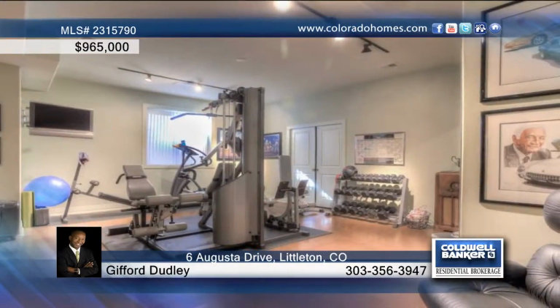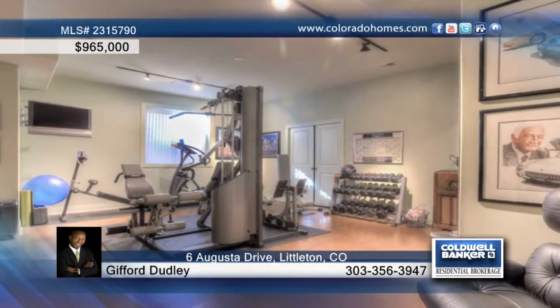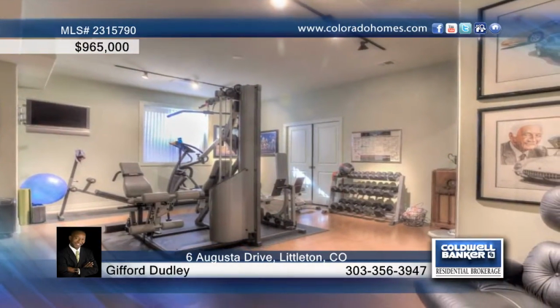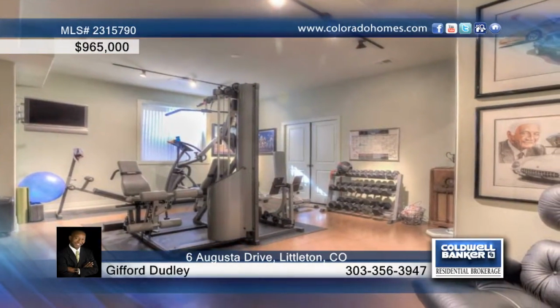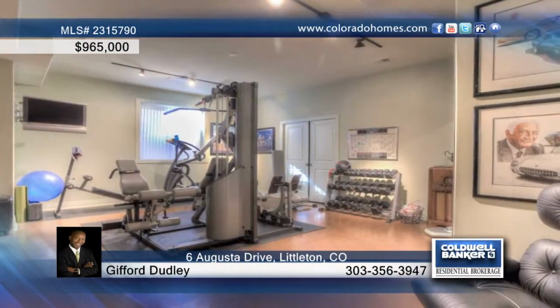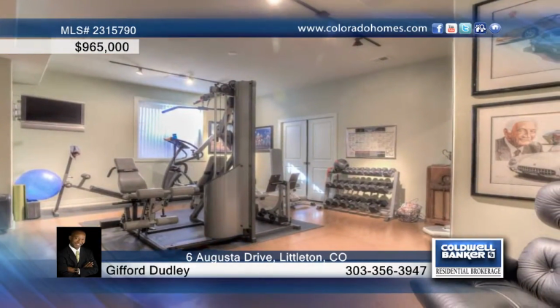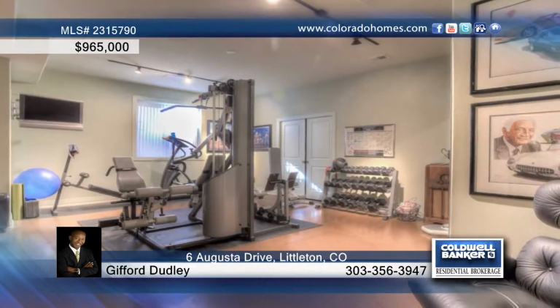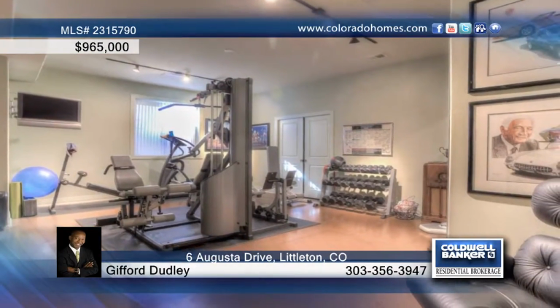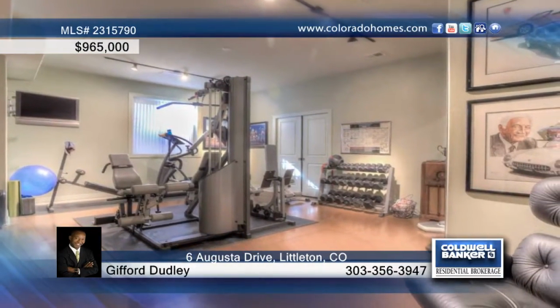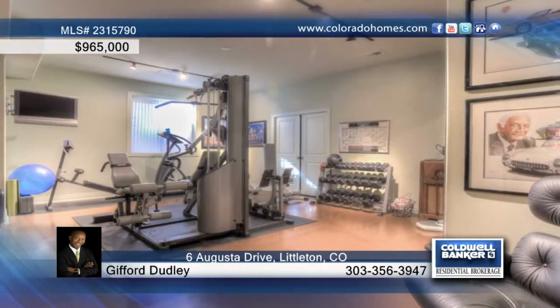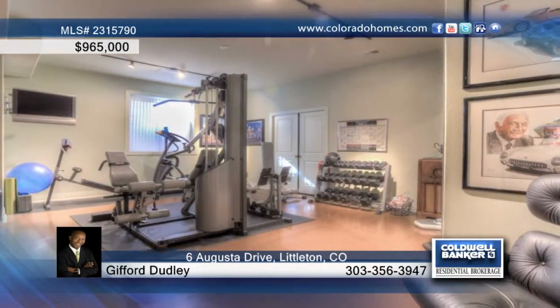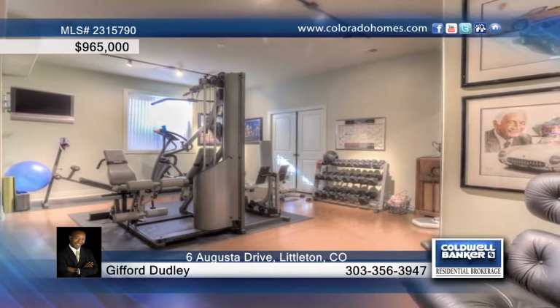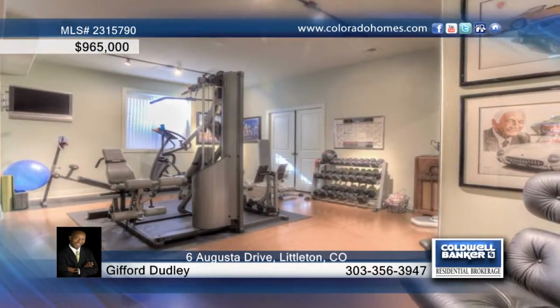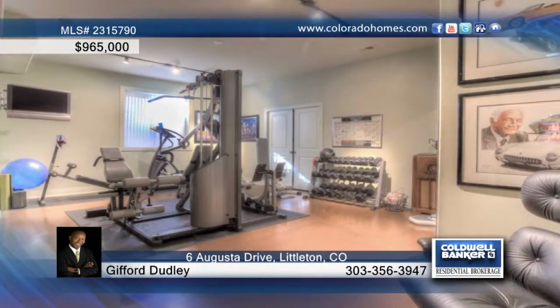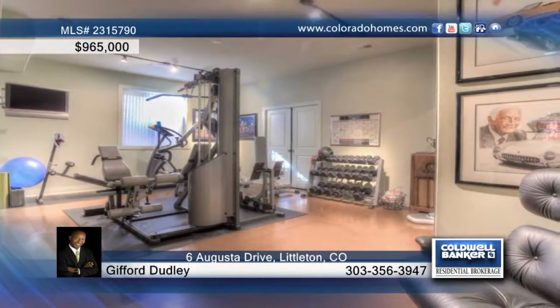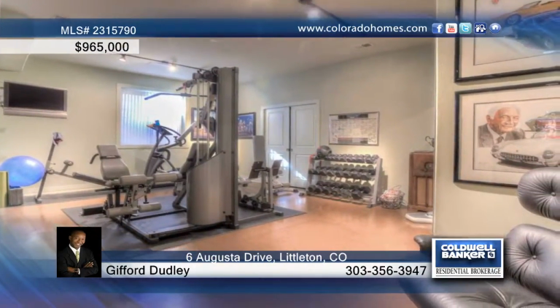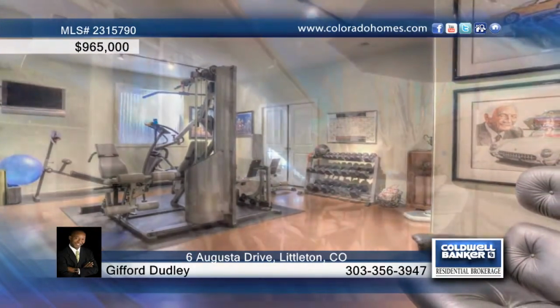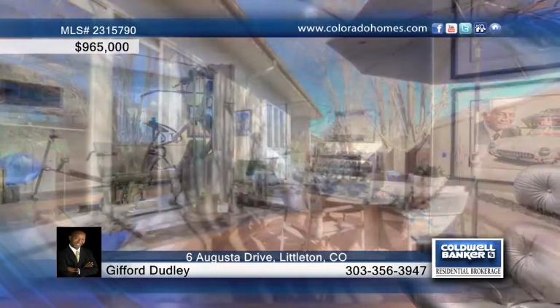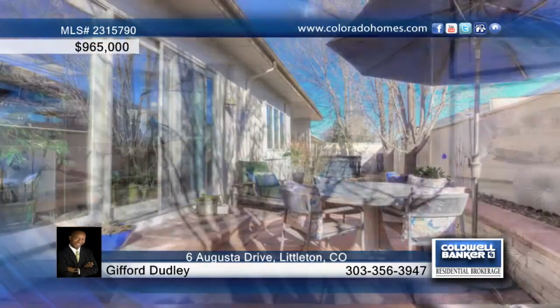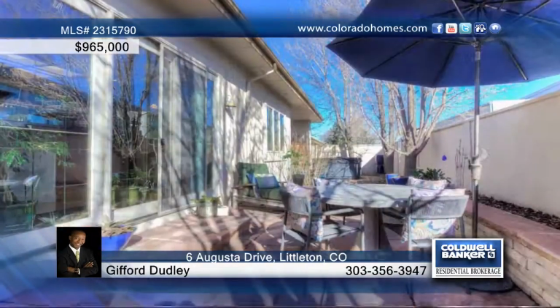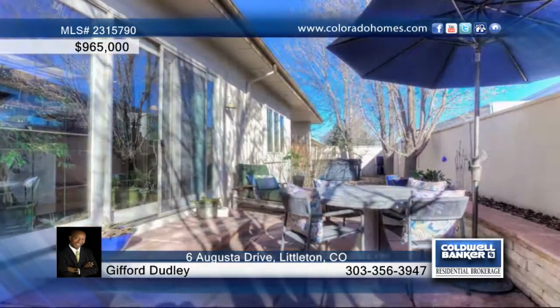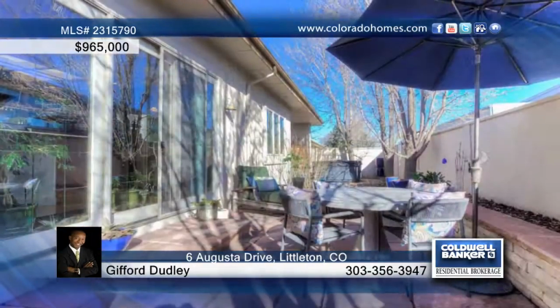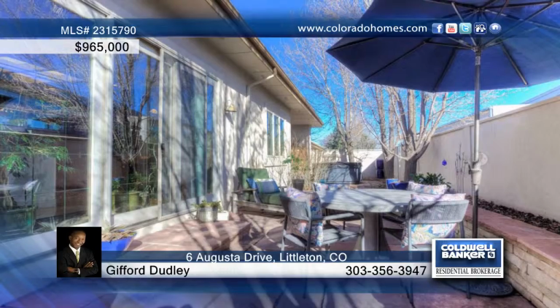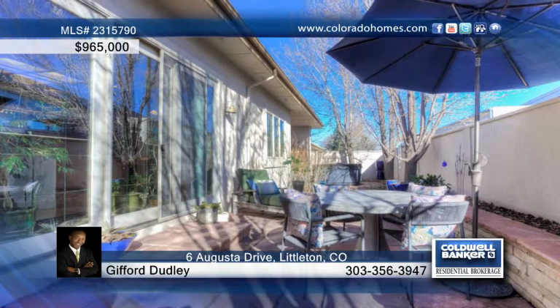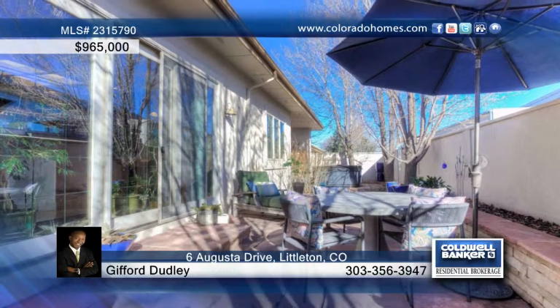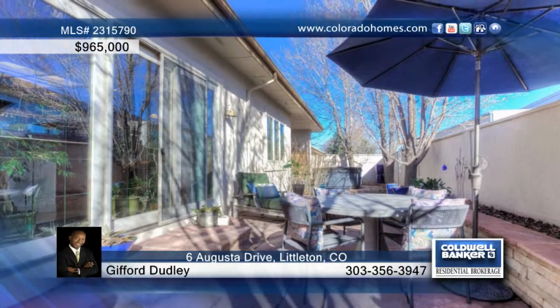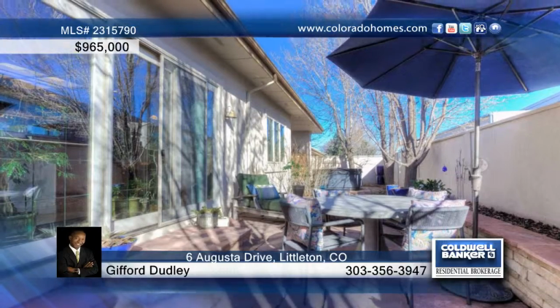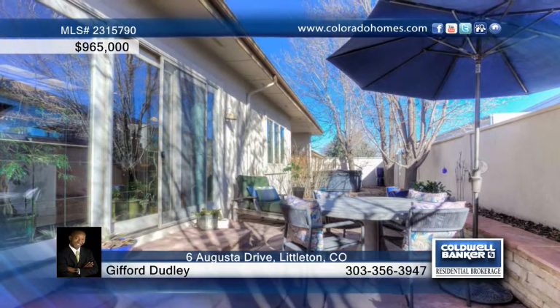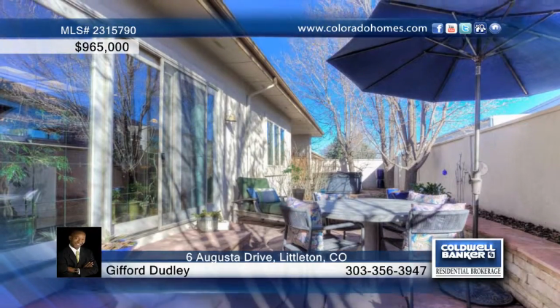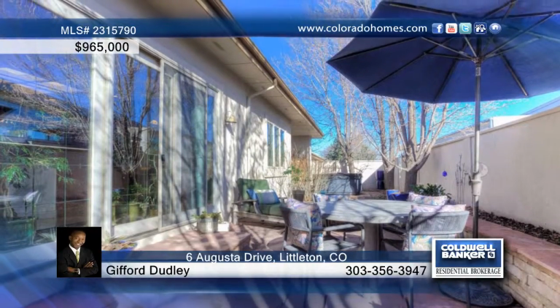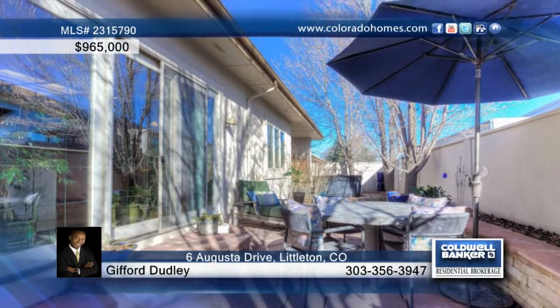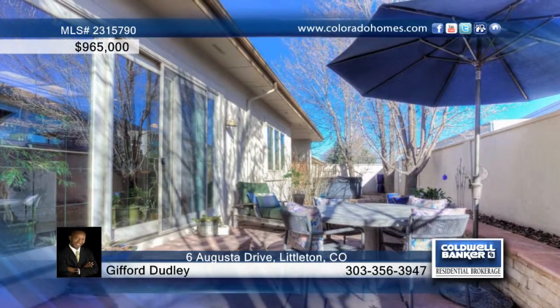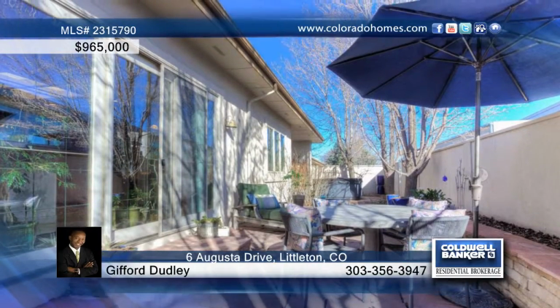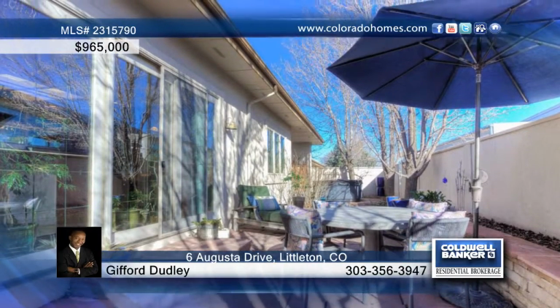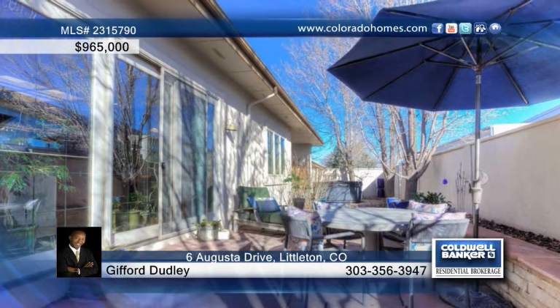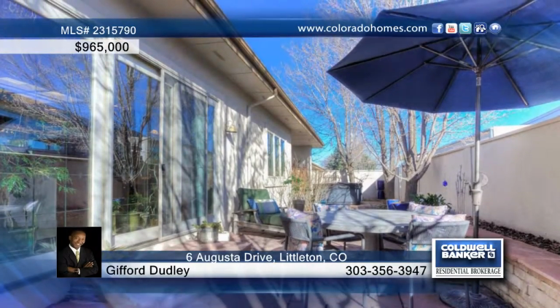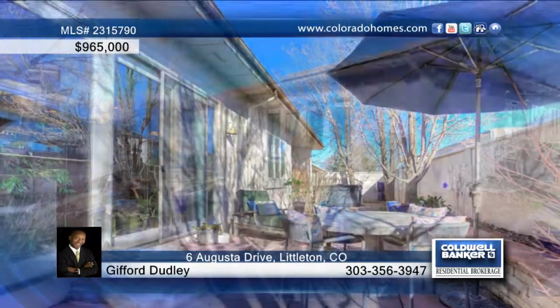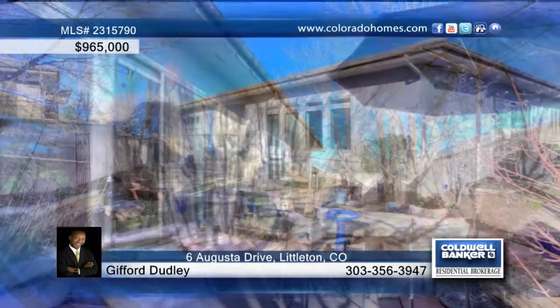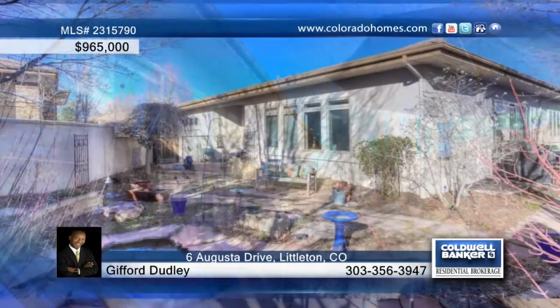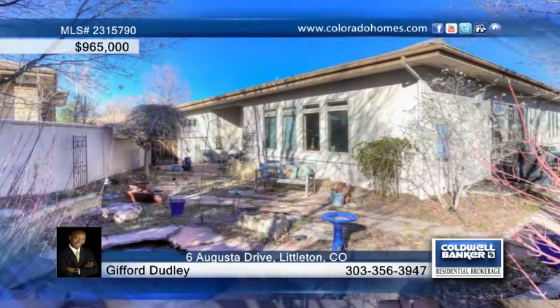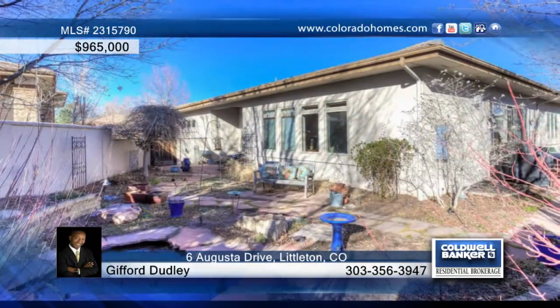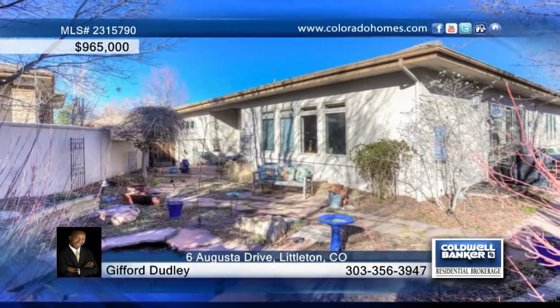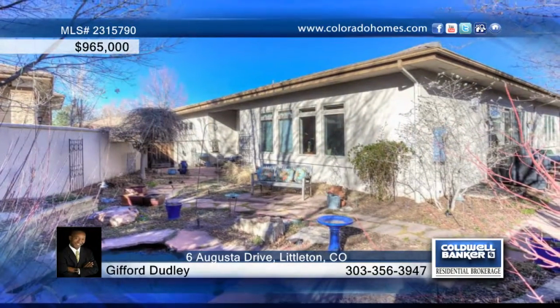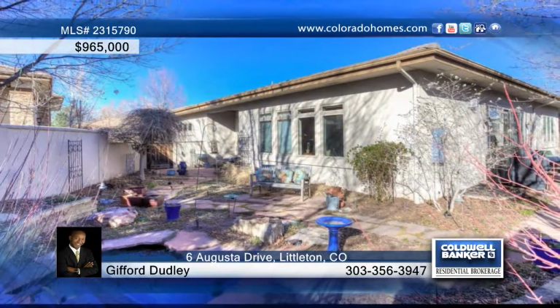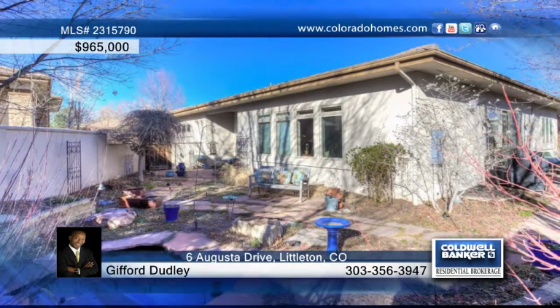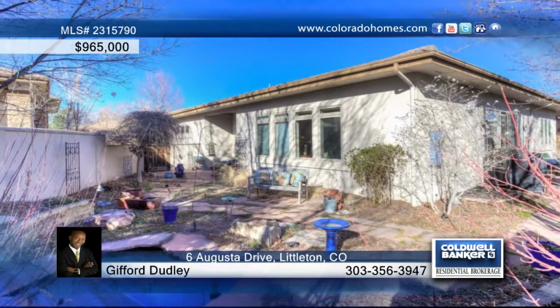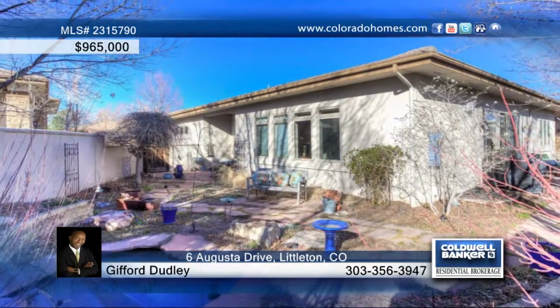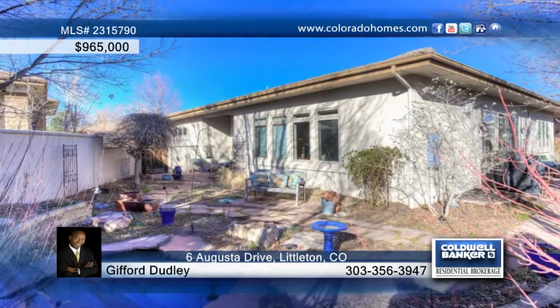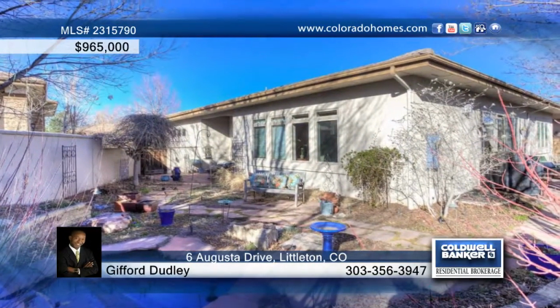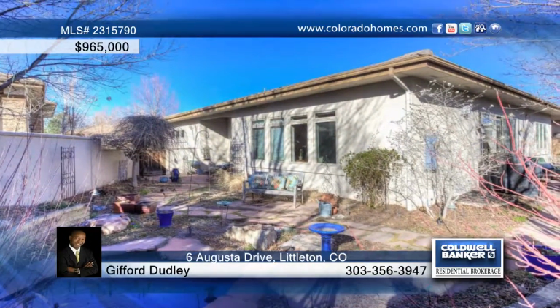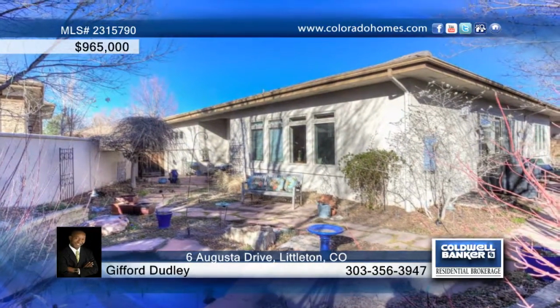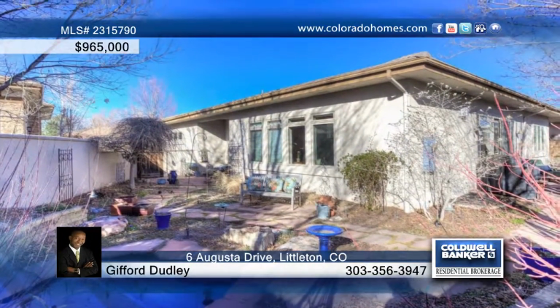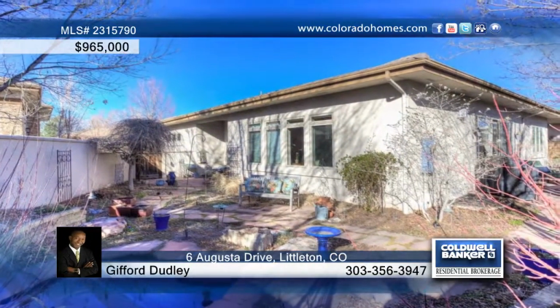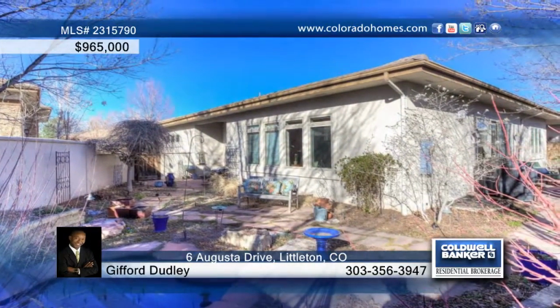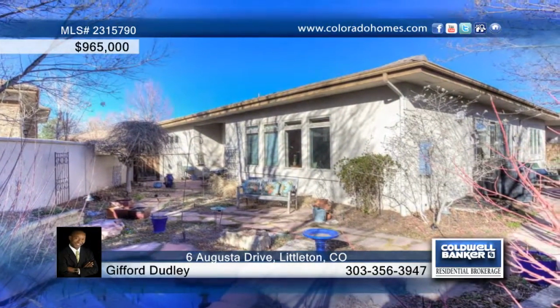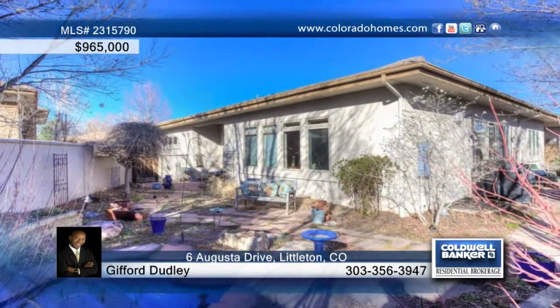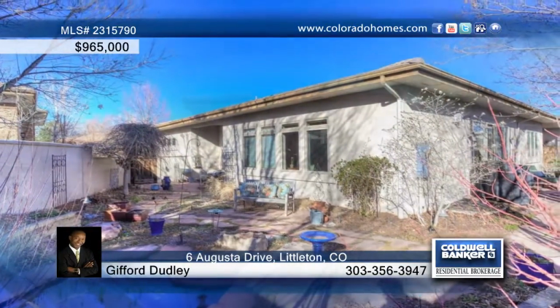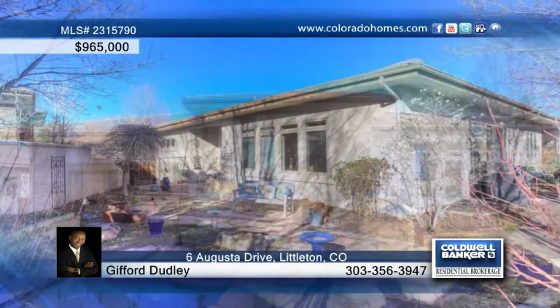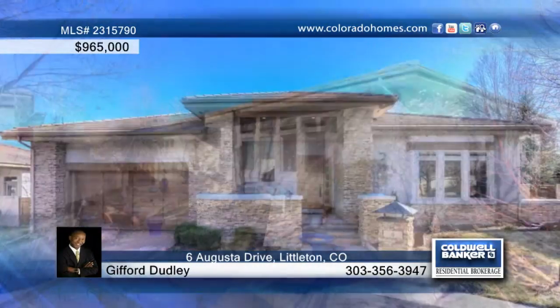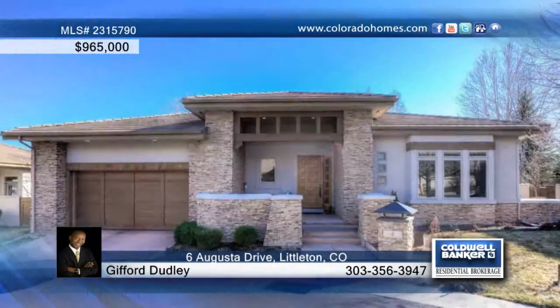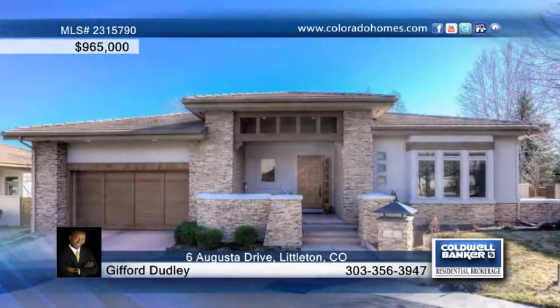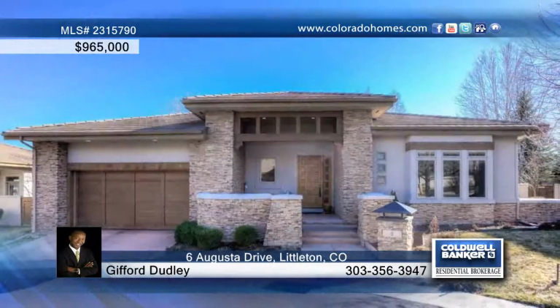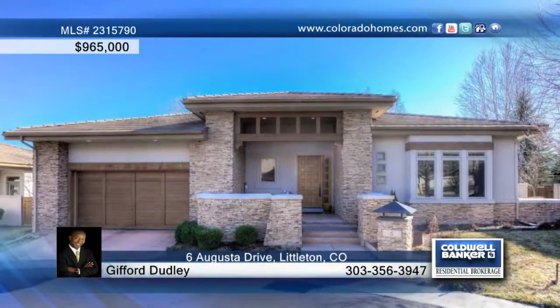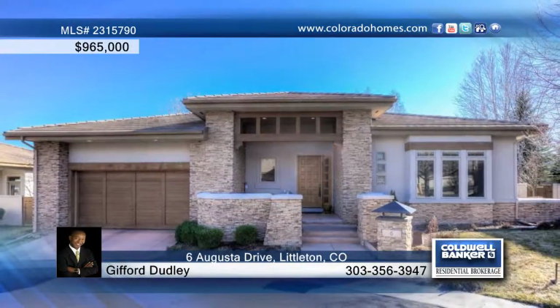Outside, enjoy the living spaces as you relax or entertain family and friends. See everything that this home has to offer with a call to Gifford Dudley.